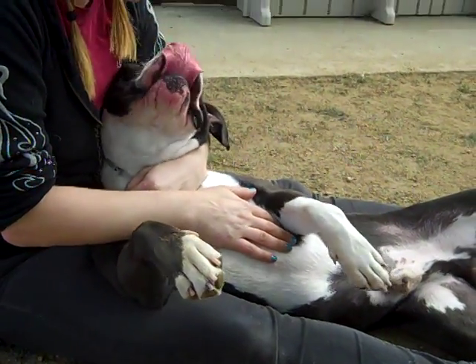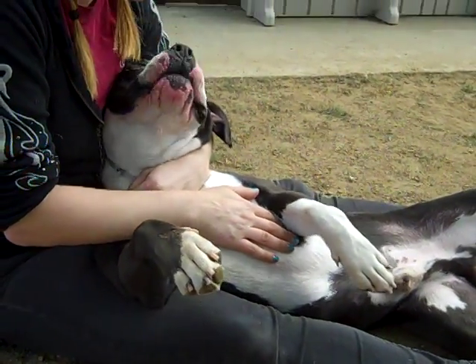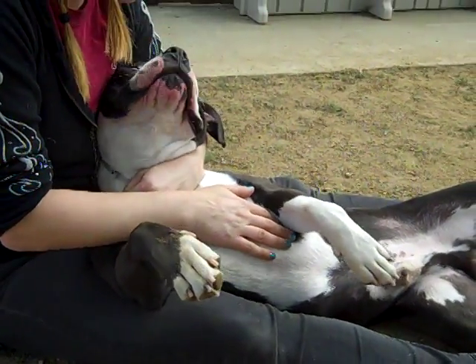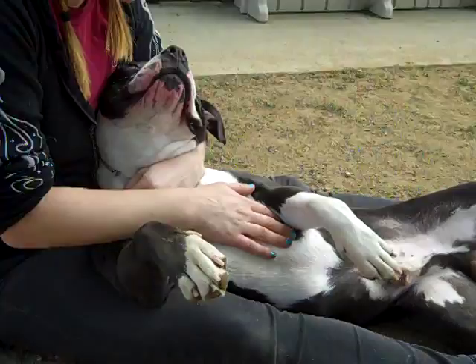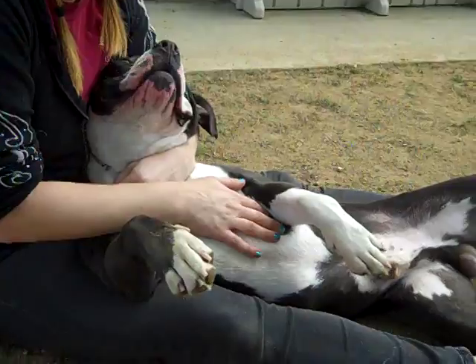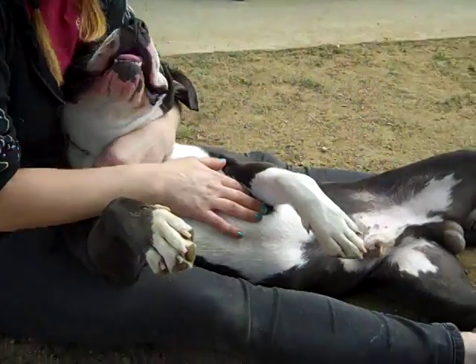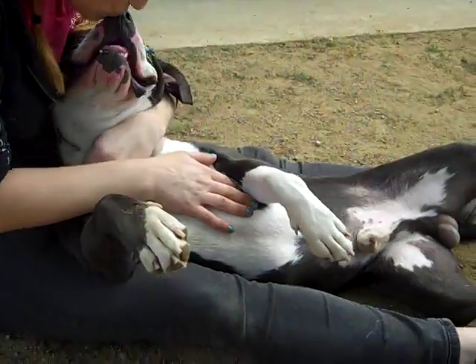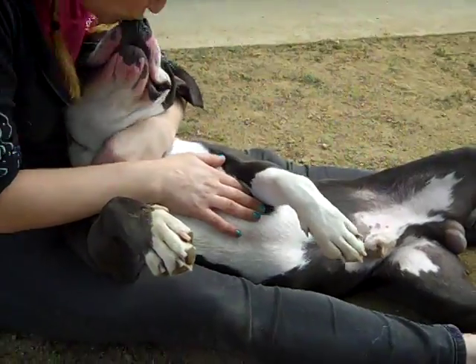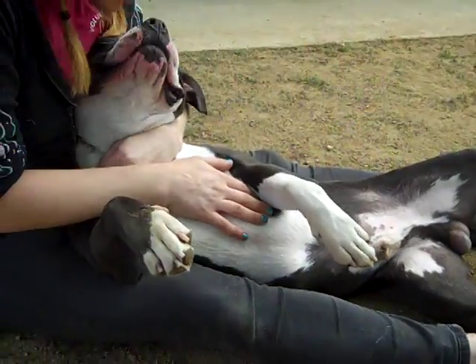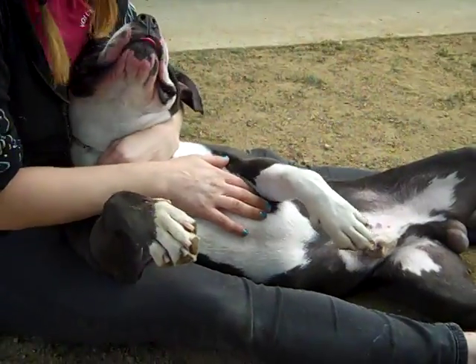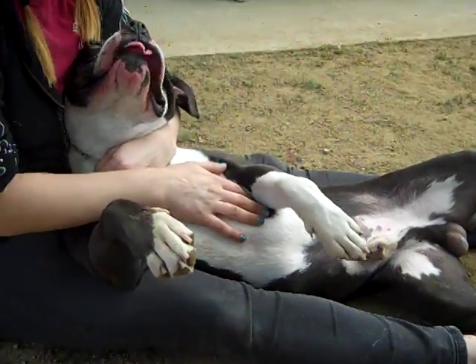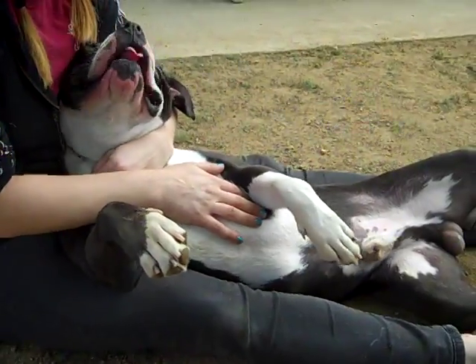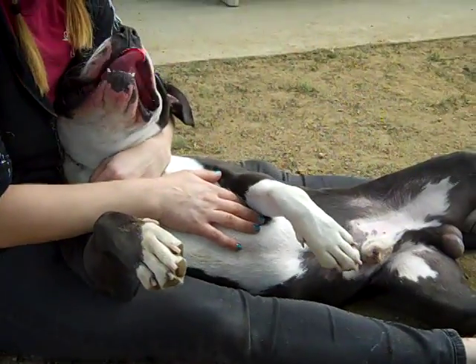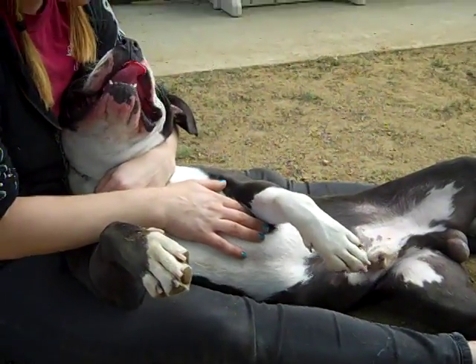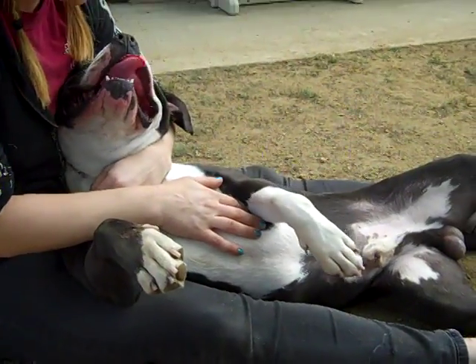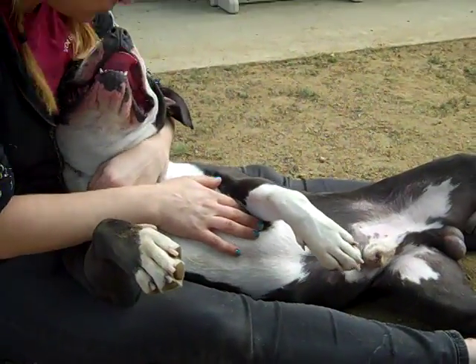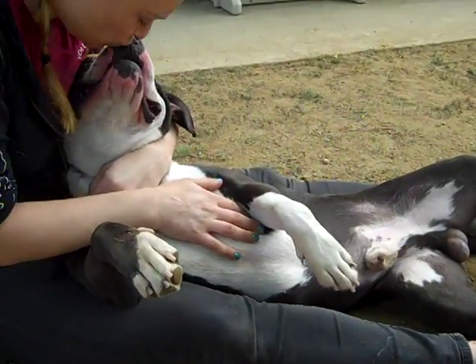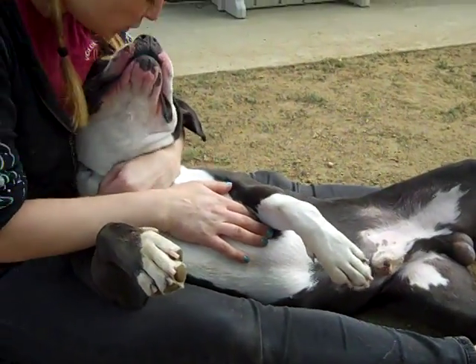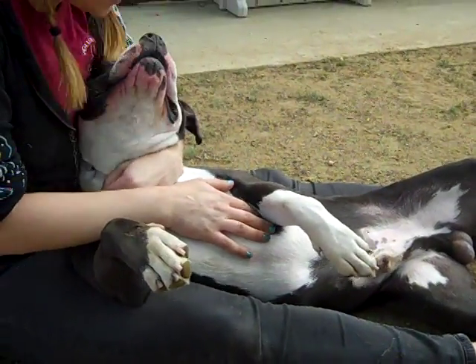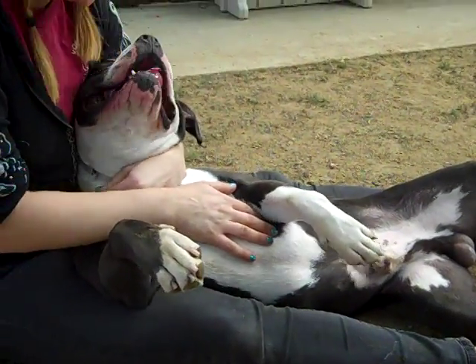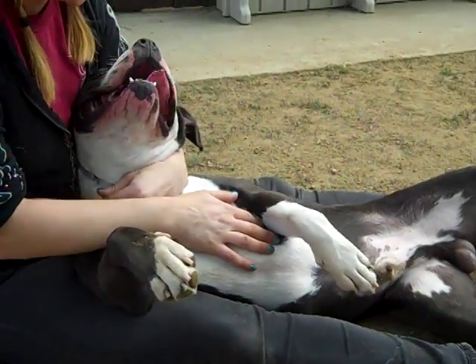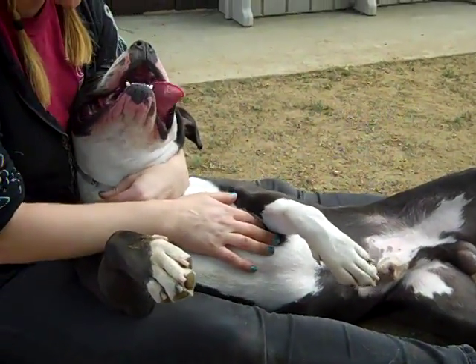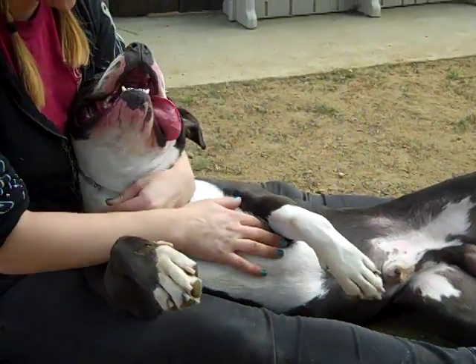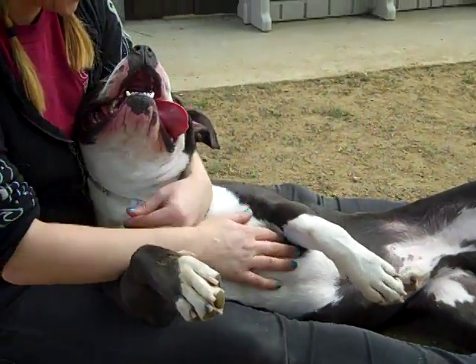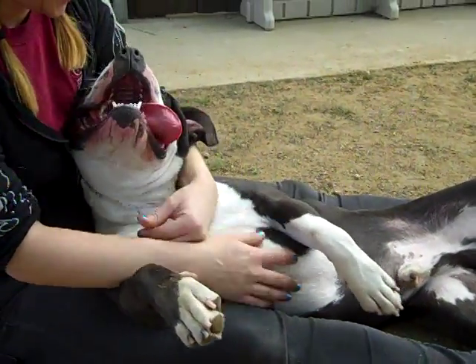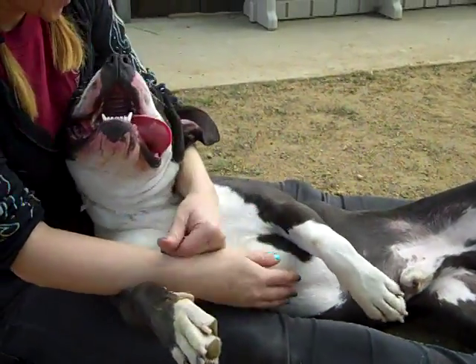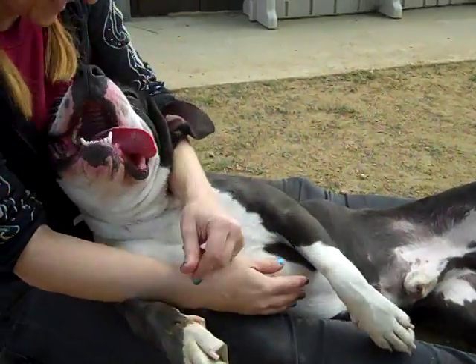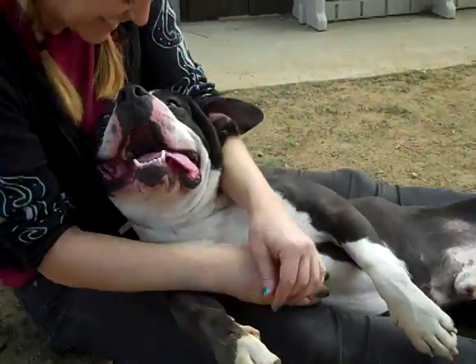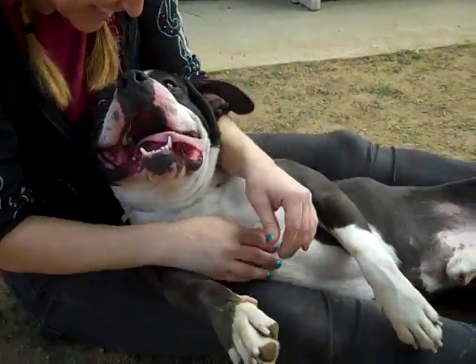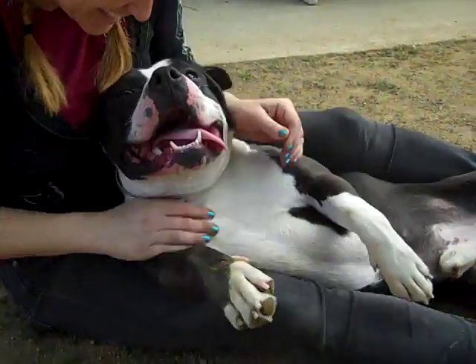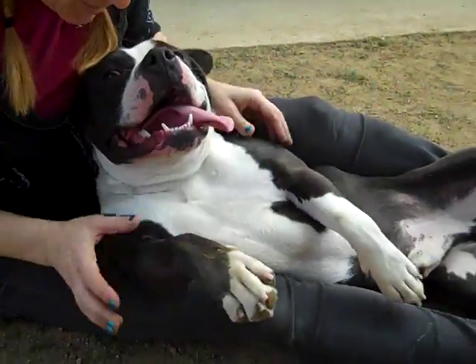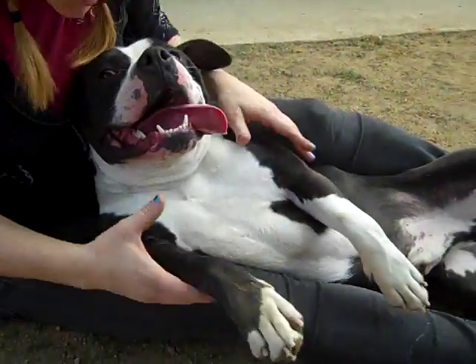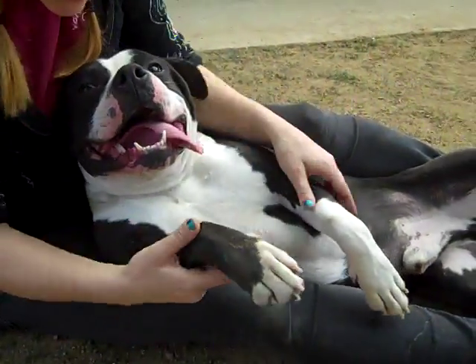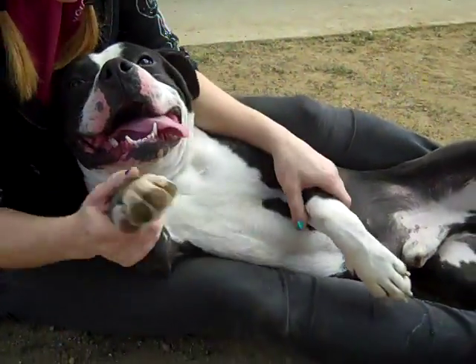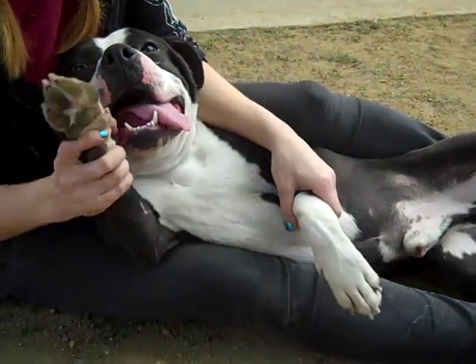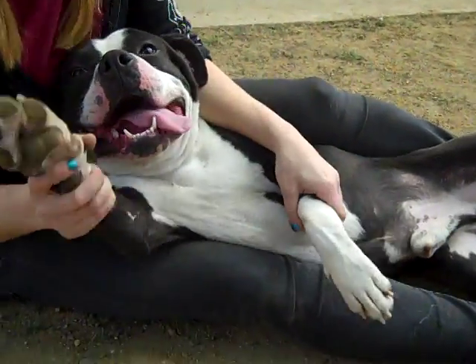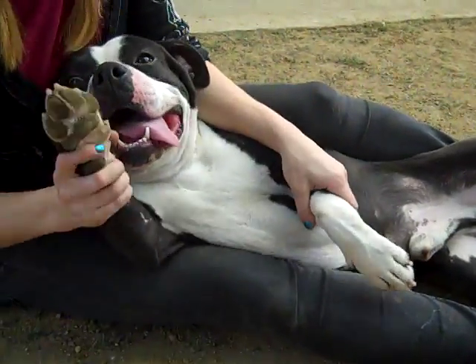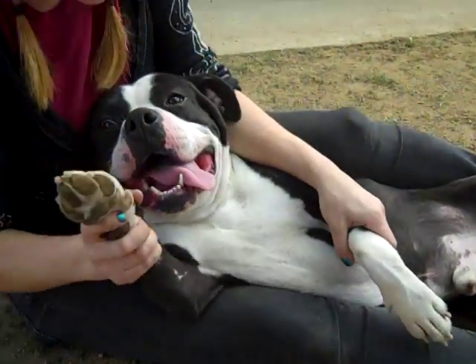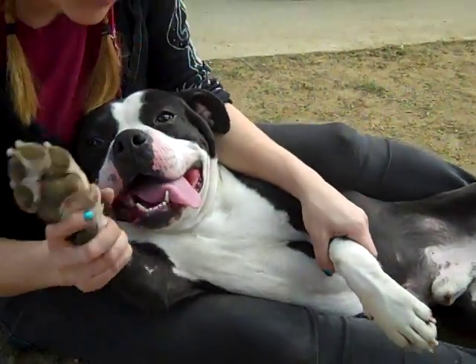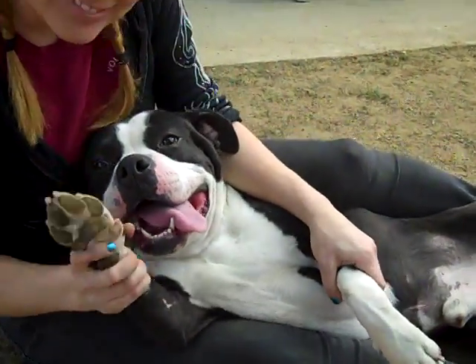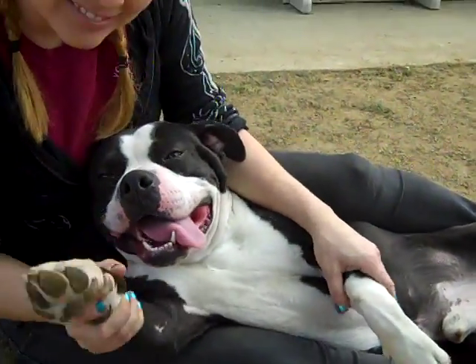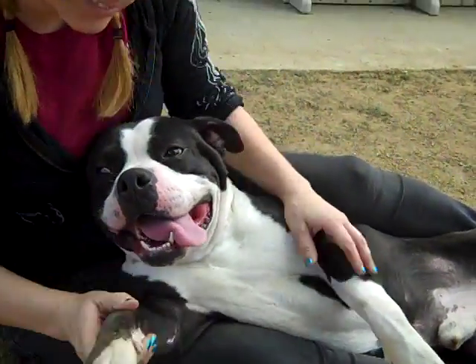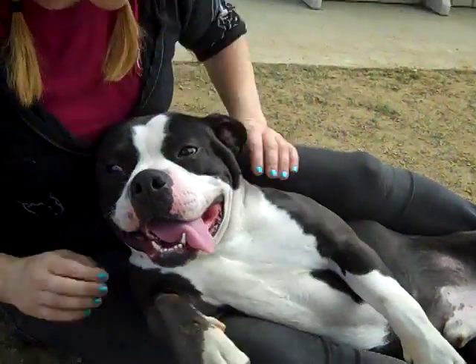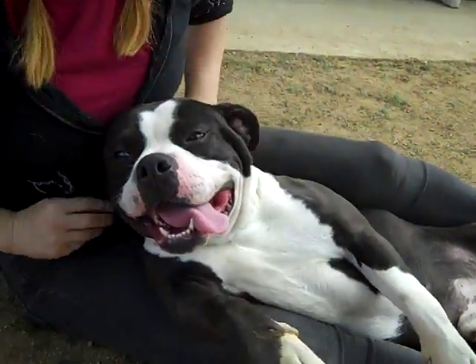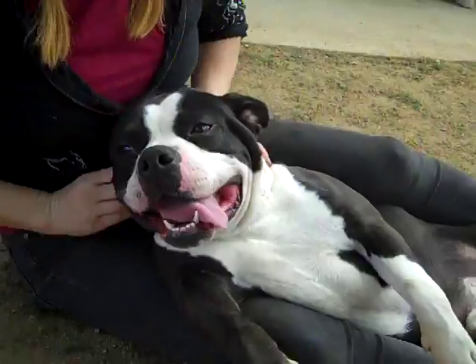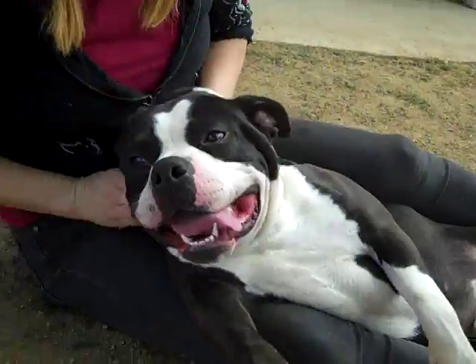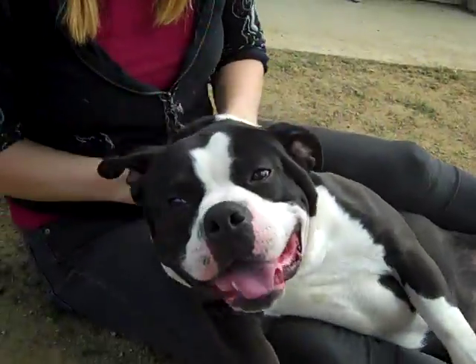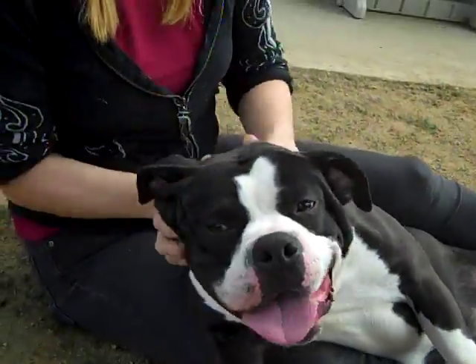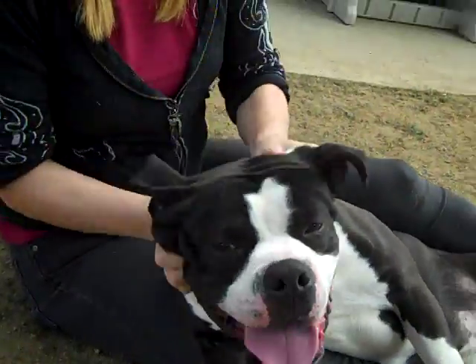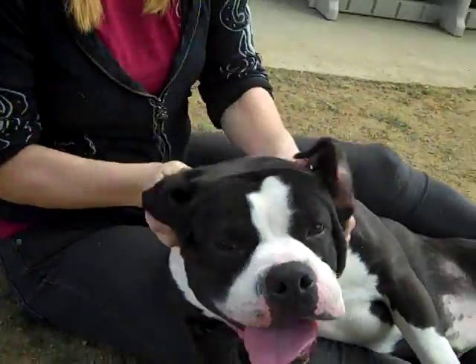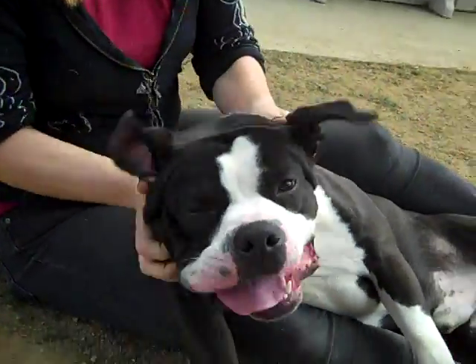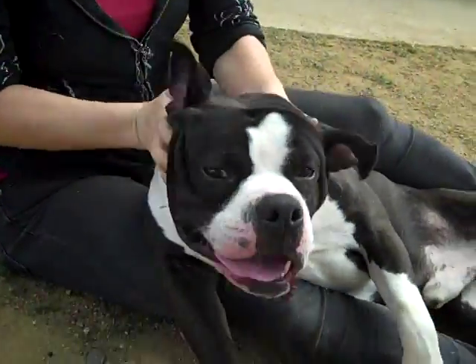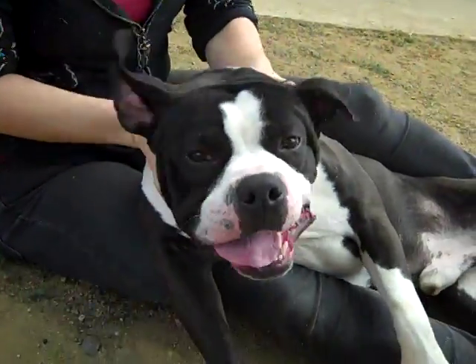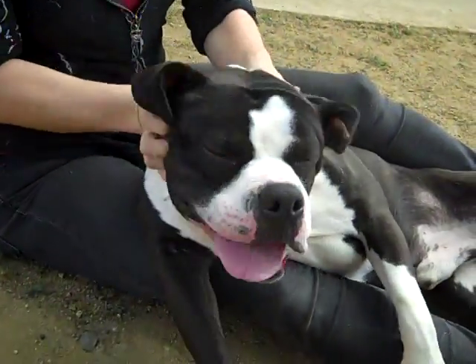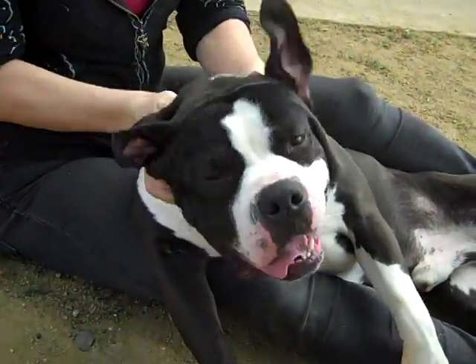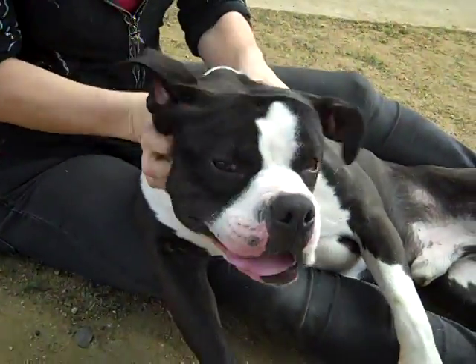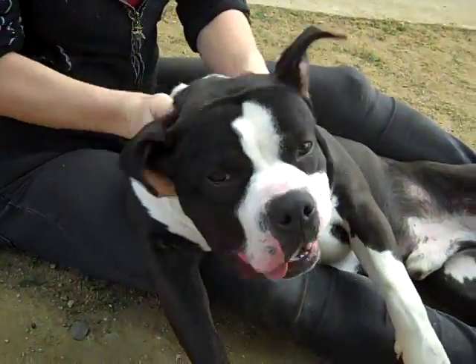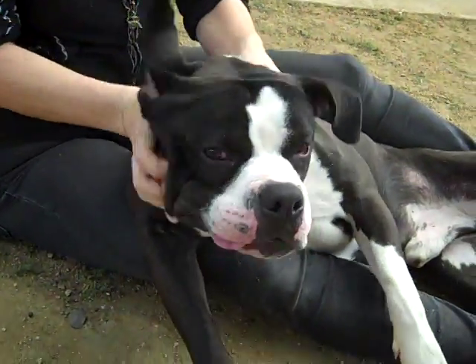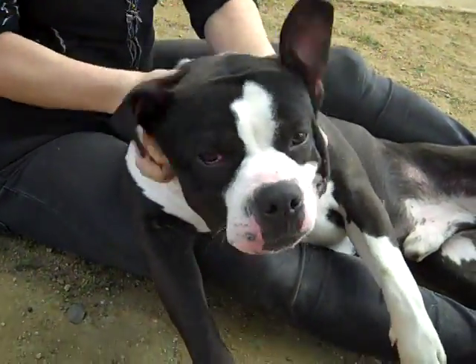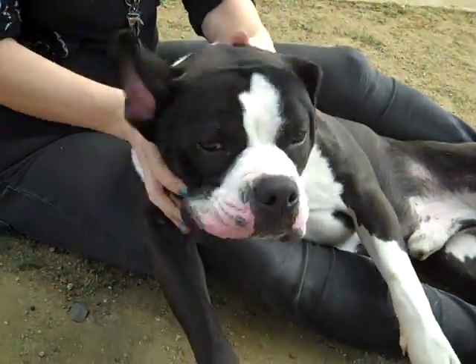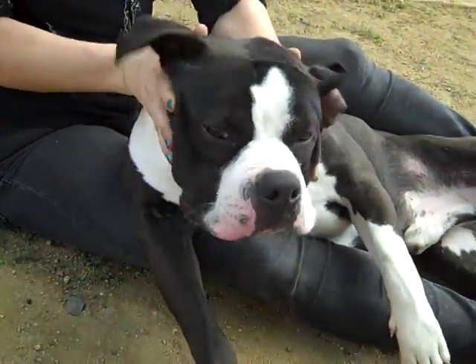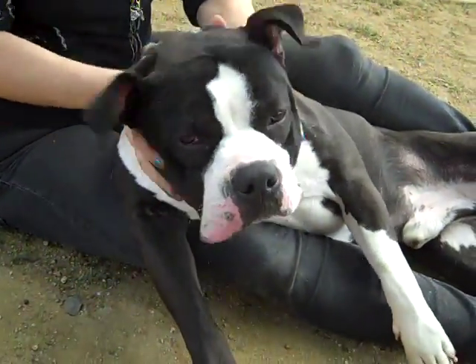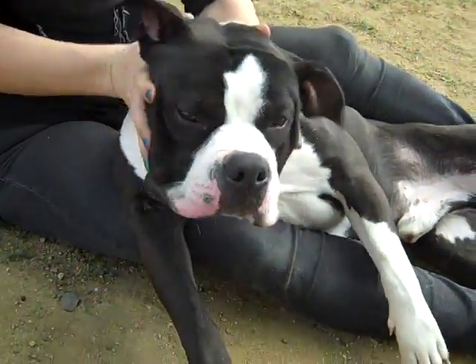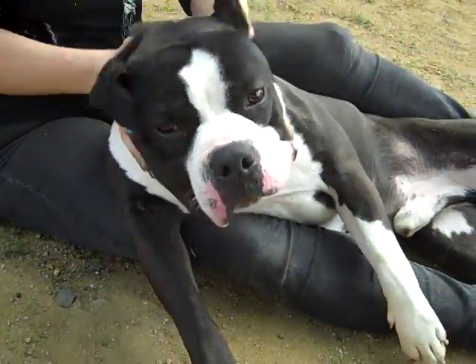This is Taylor, here at the Baldwin Park shelter. Say hi! Let's see your face, Taylor. Oh there we go — look at that big face, he's got a big old head.